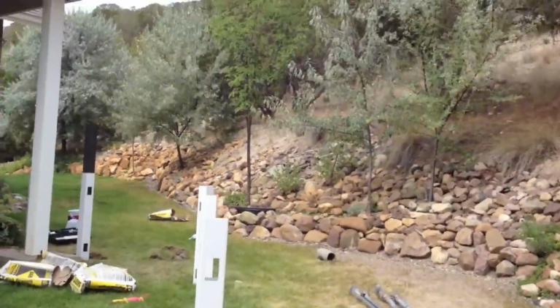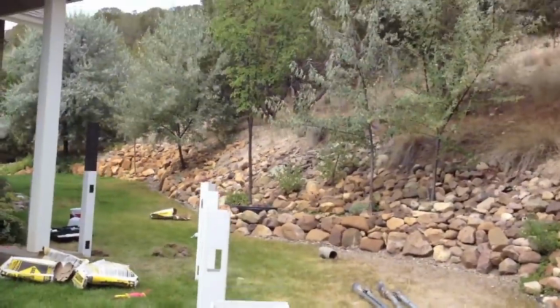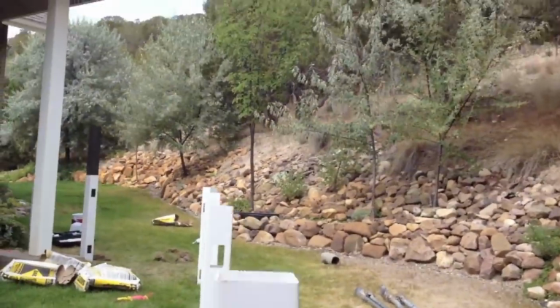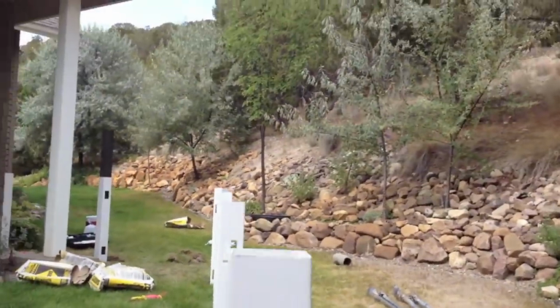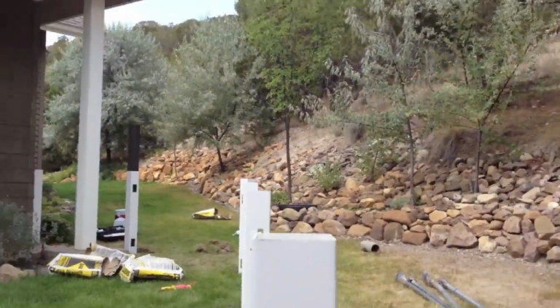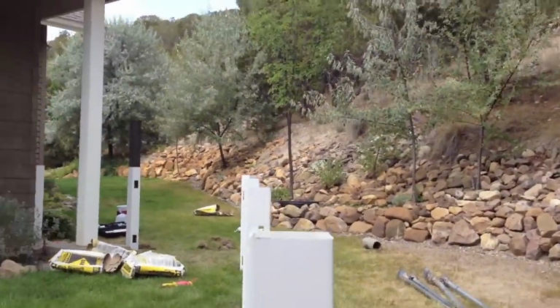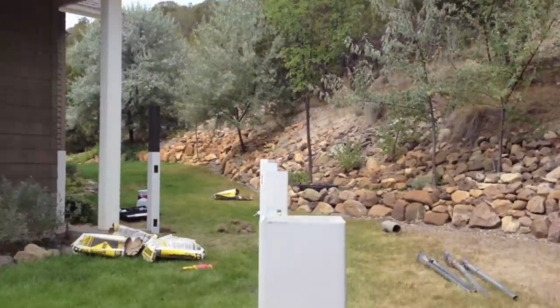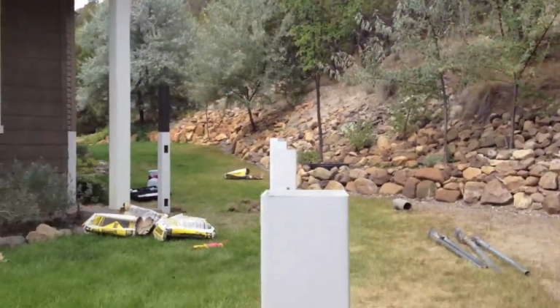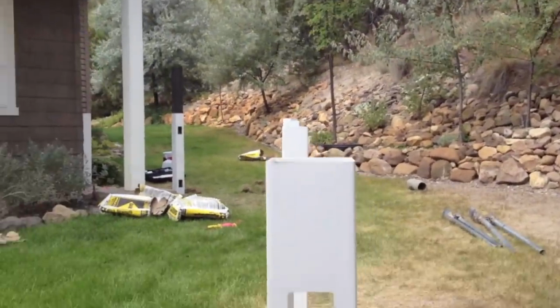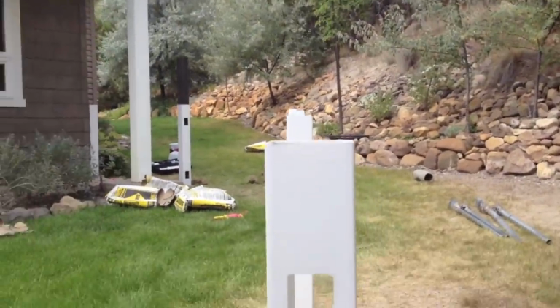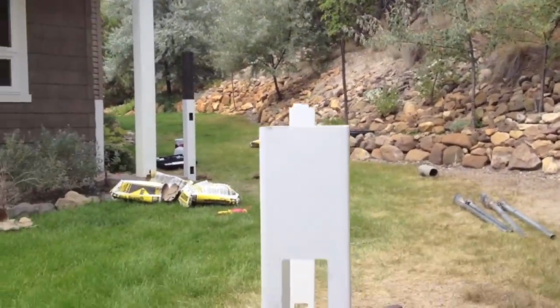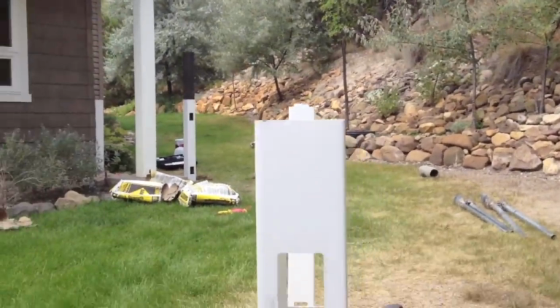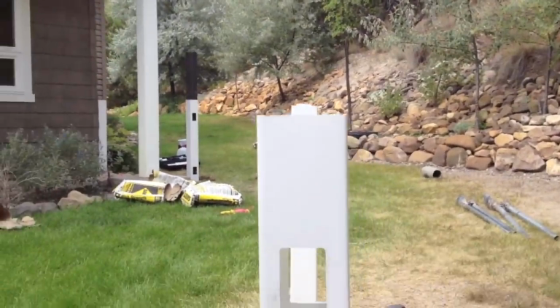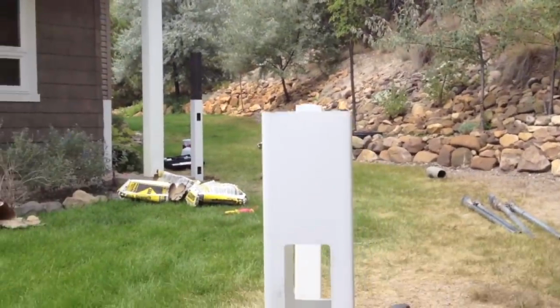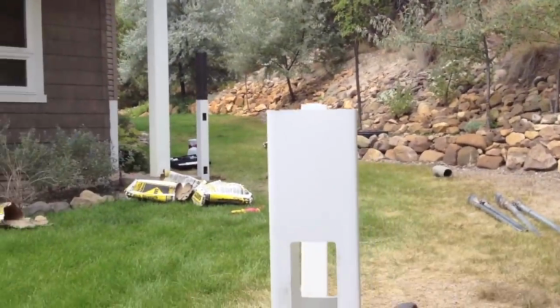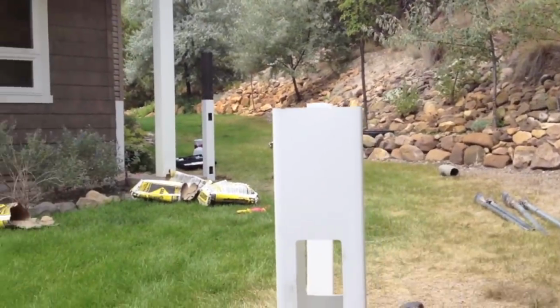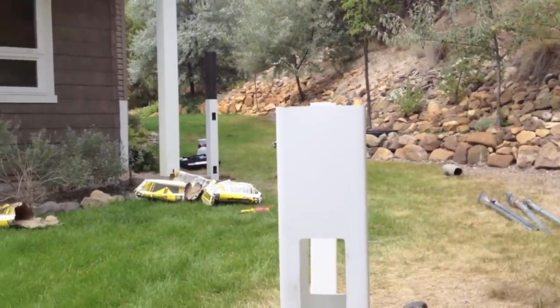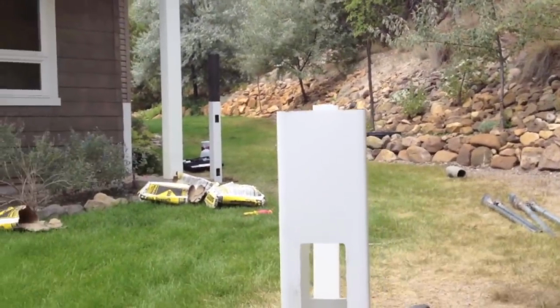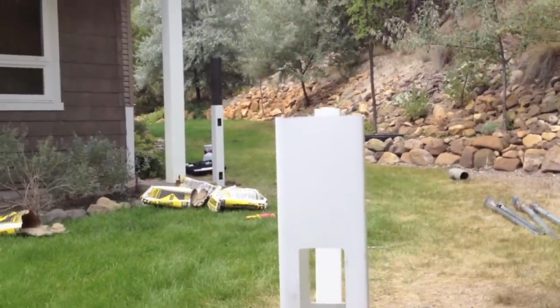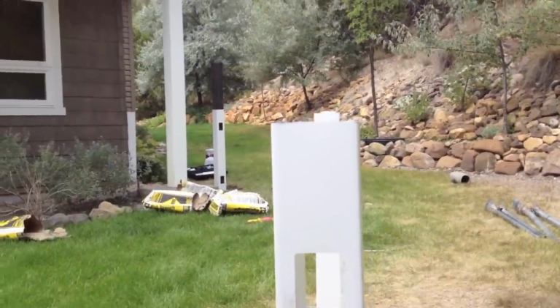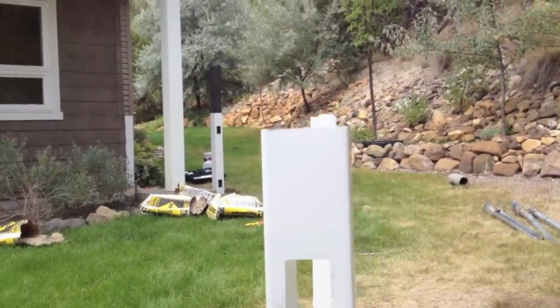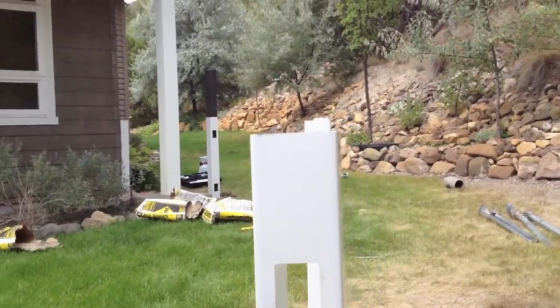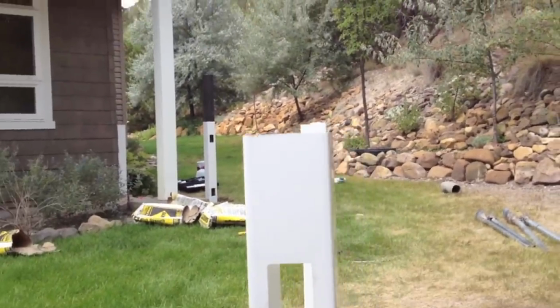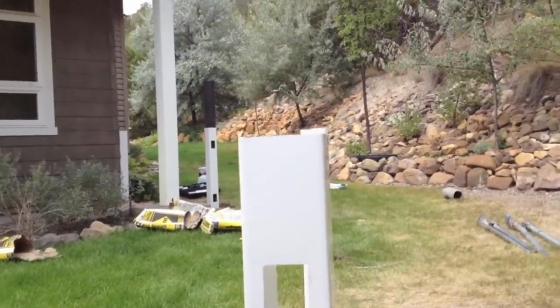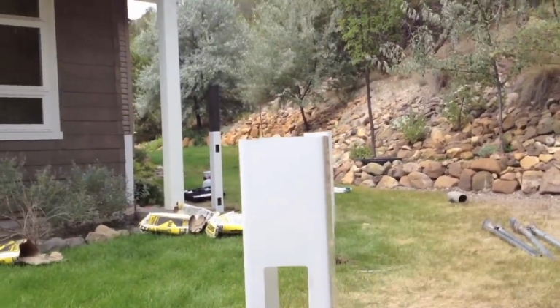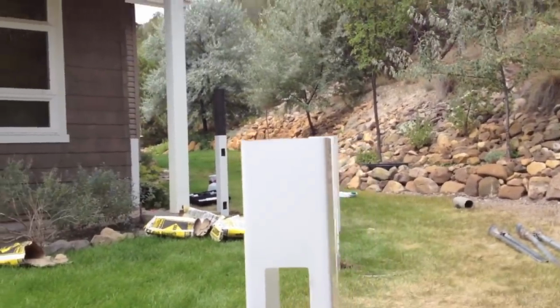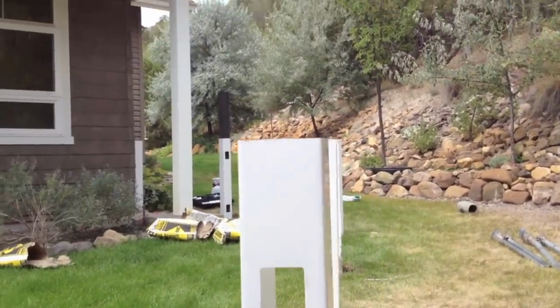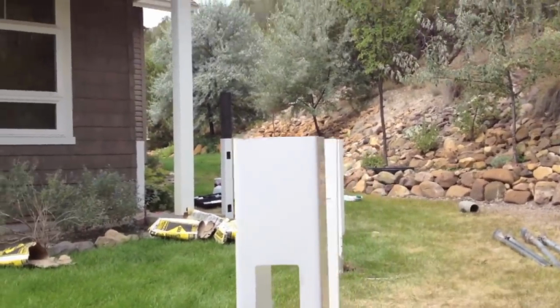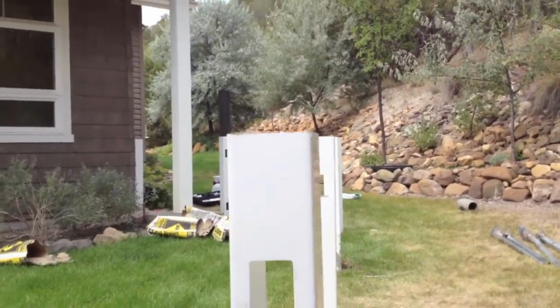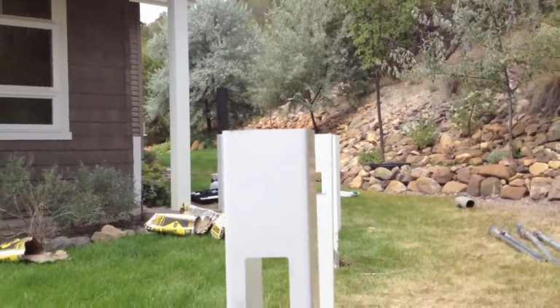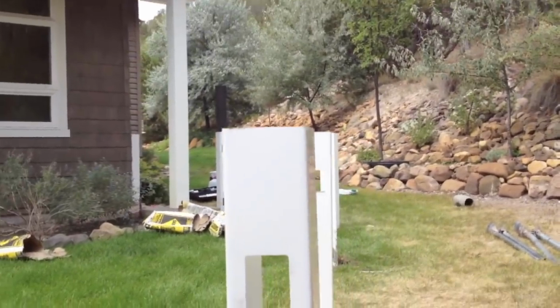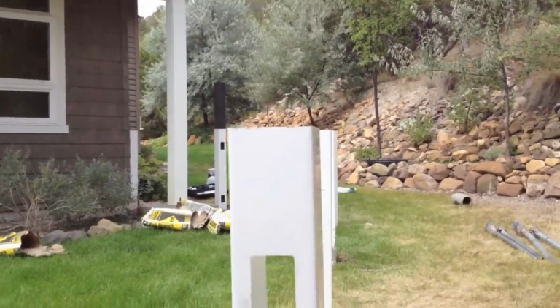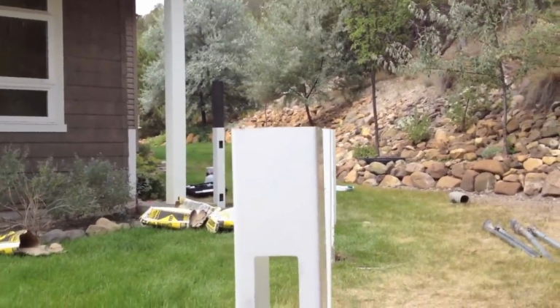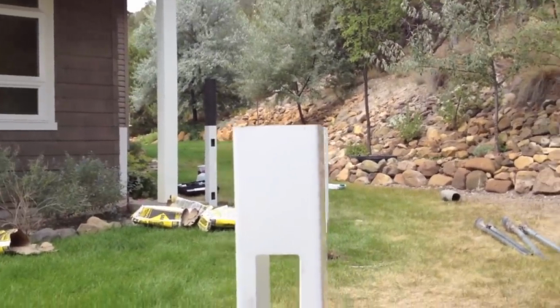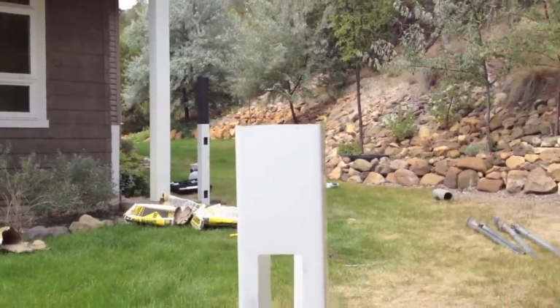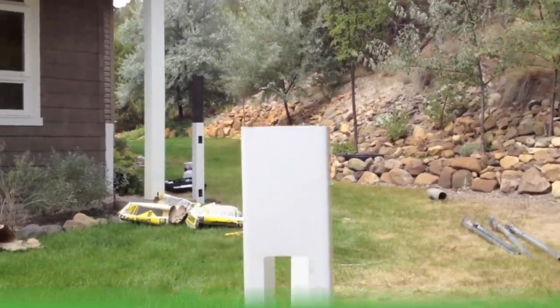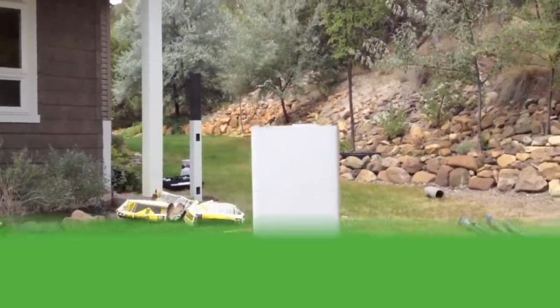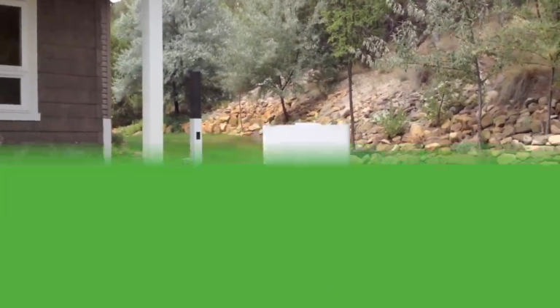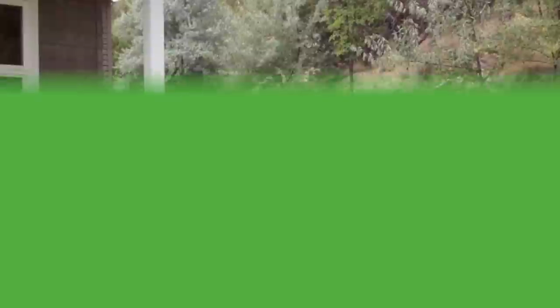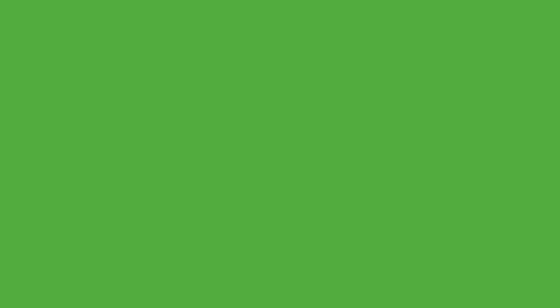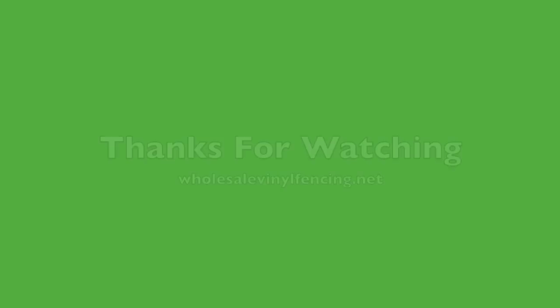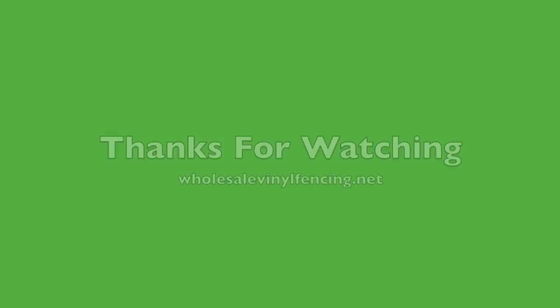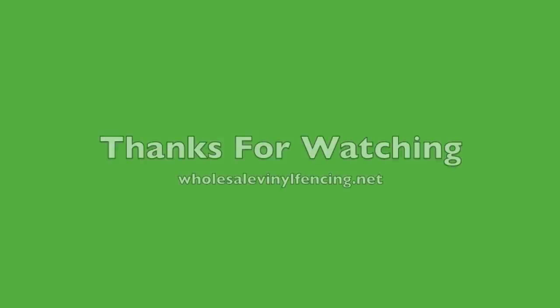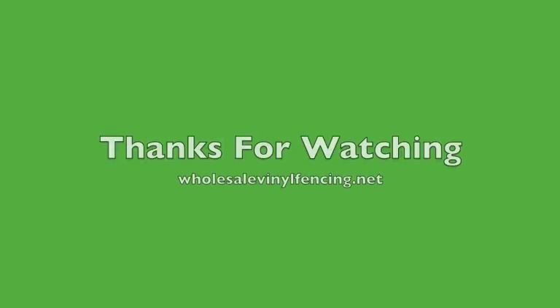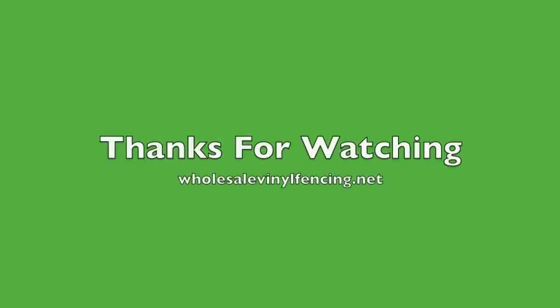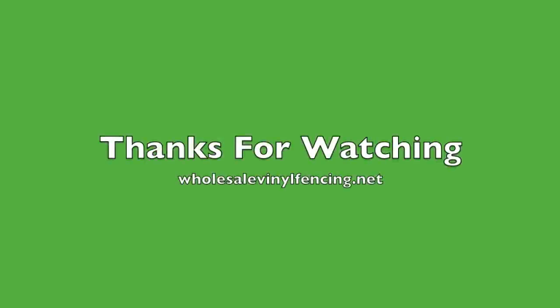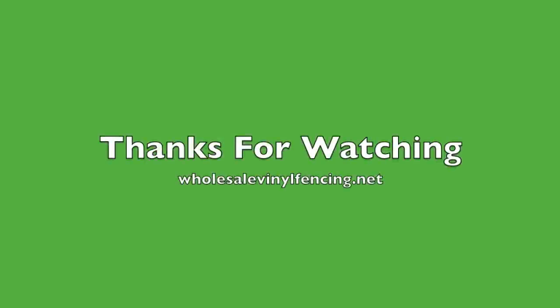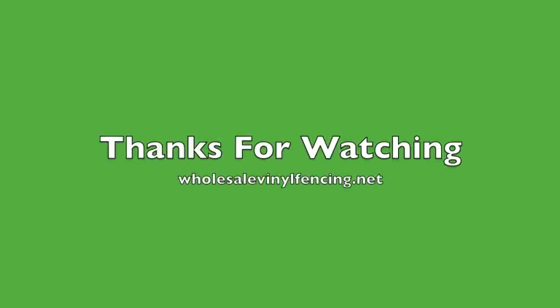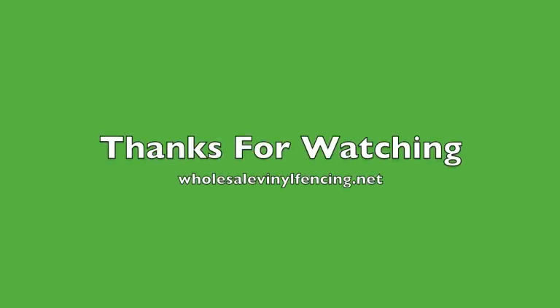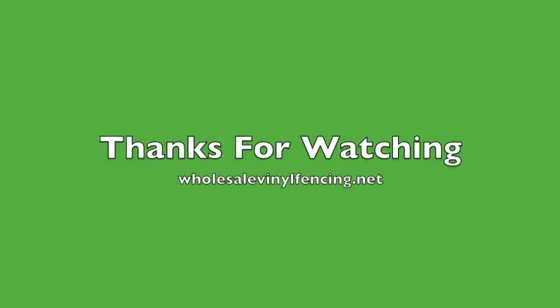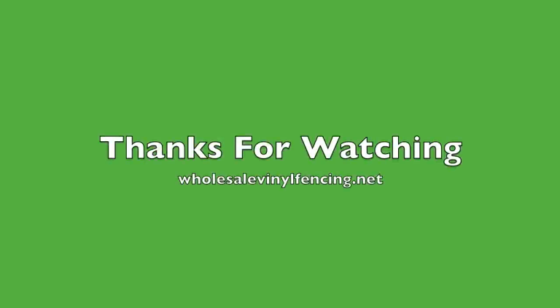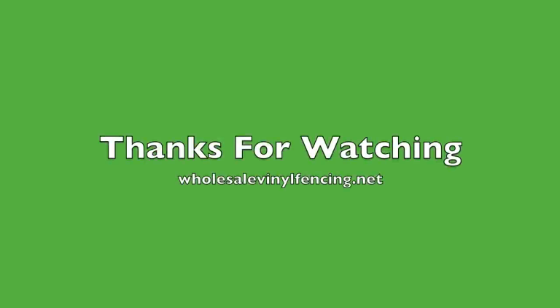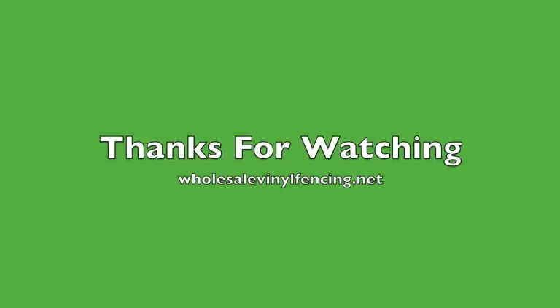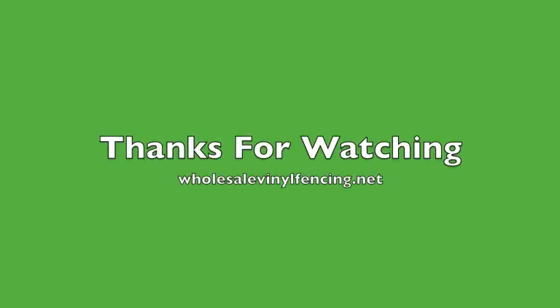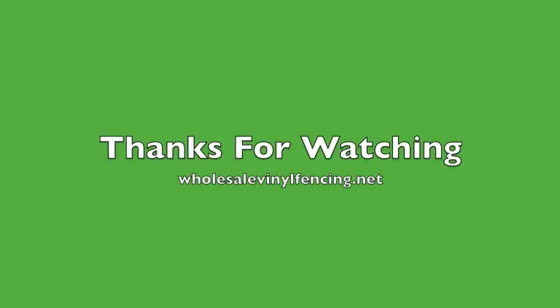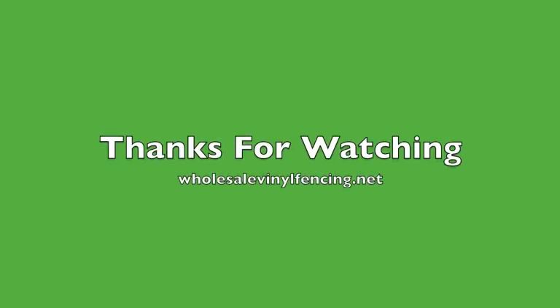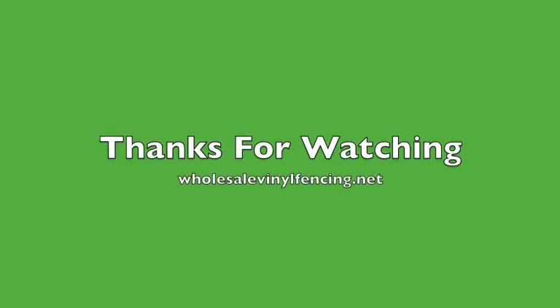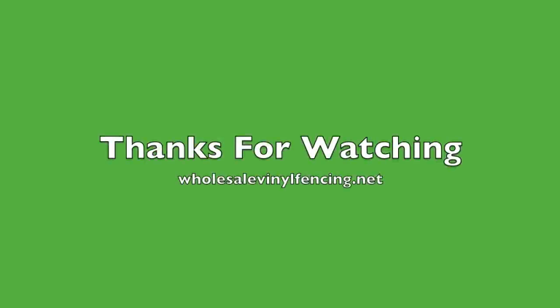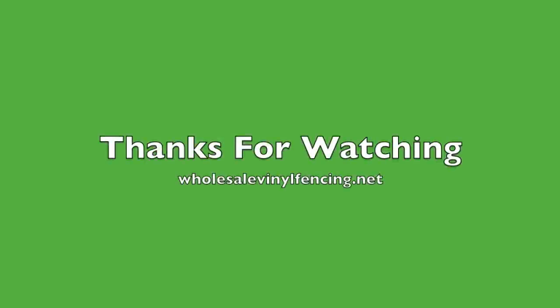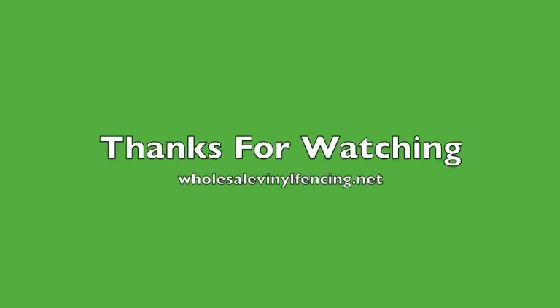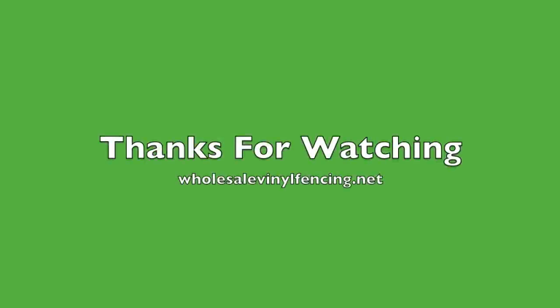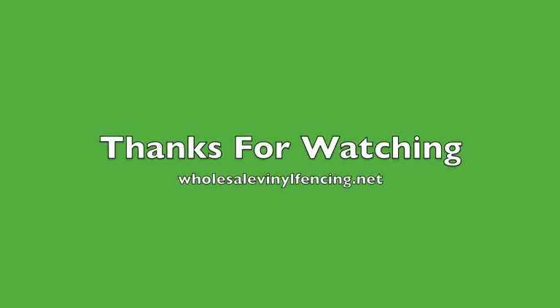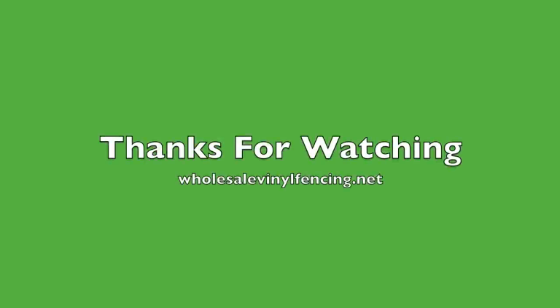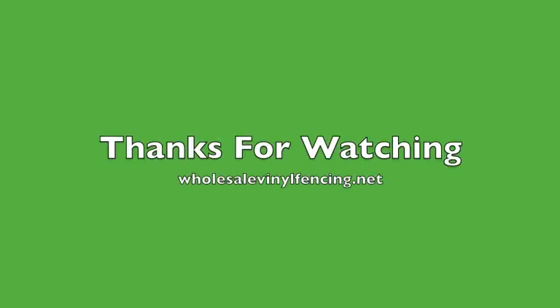For more tutorials or the second part of this tutorial, visit our website at WholesaleVinylFencing.net.